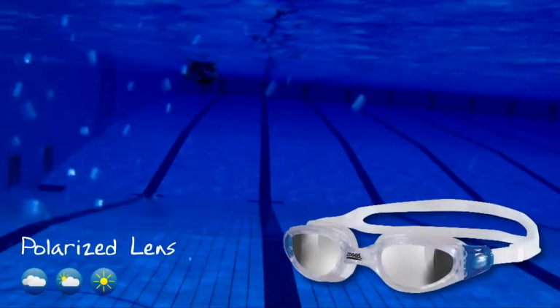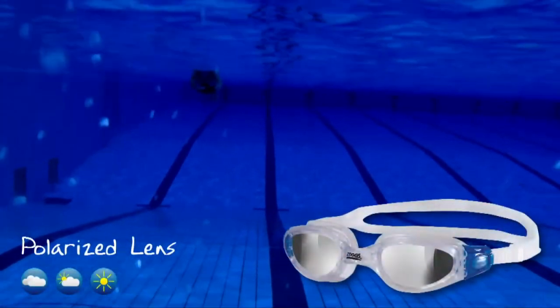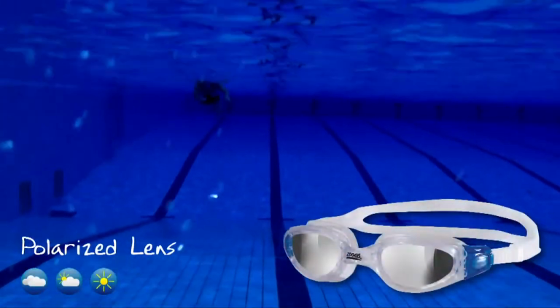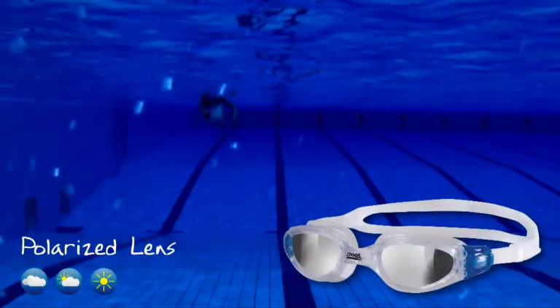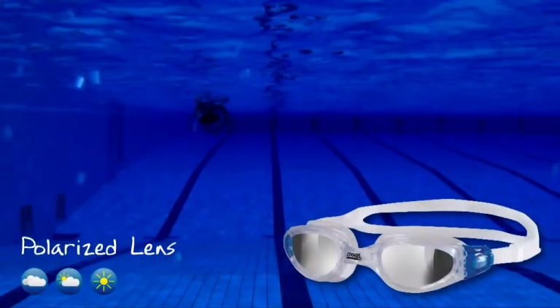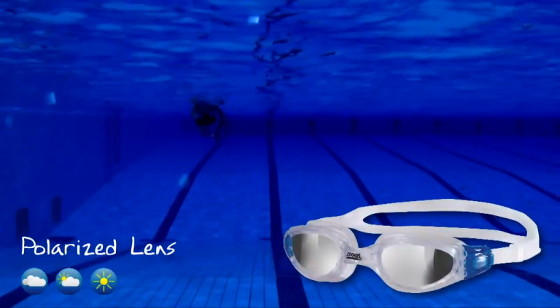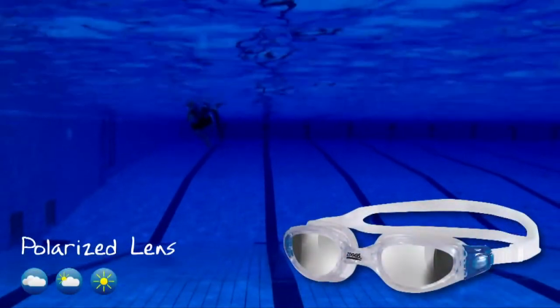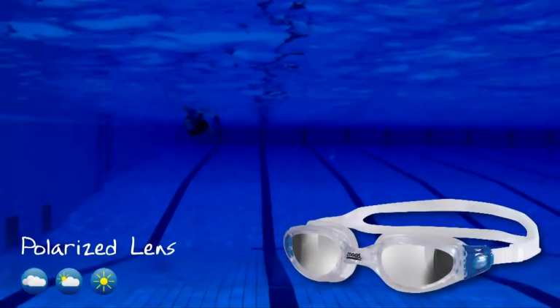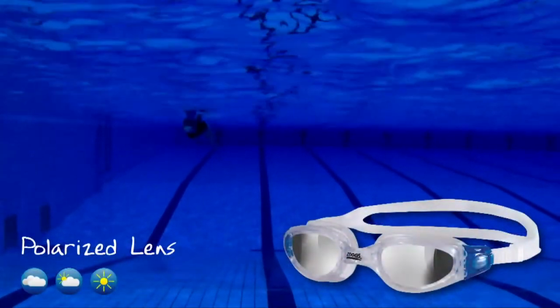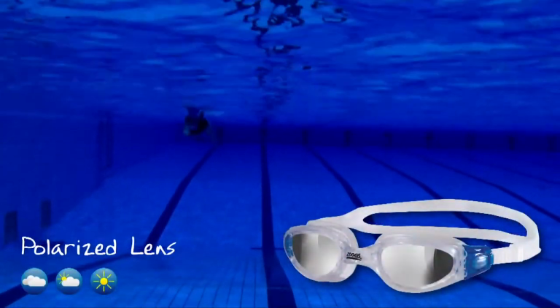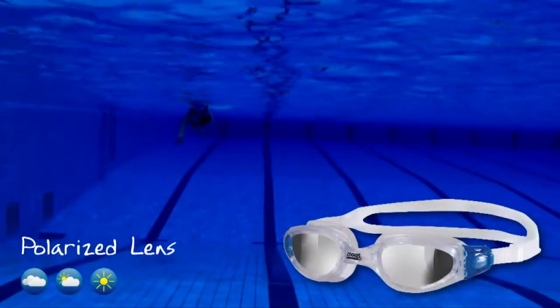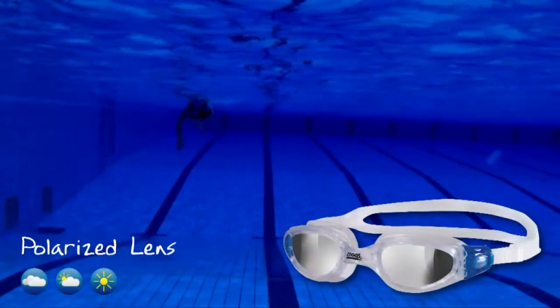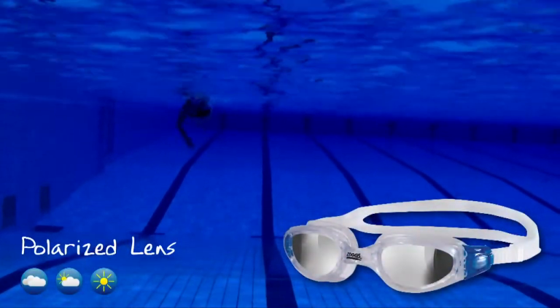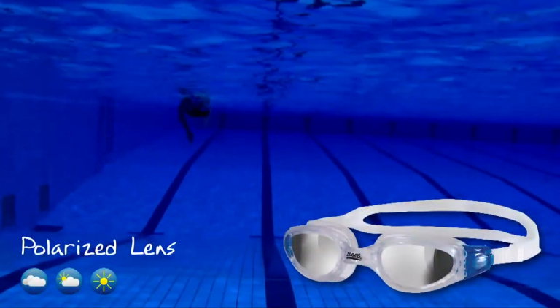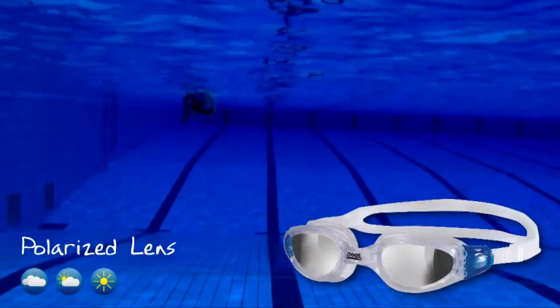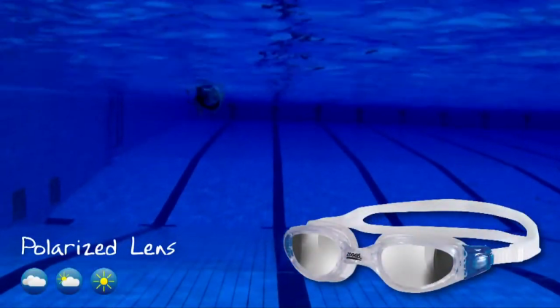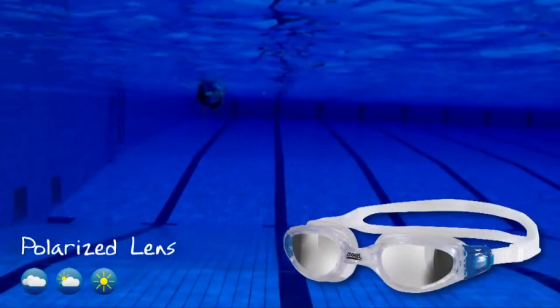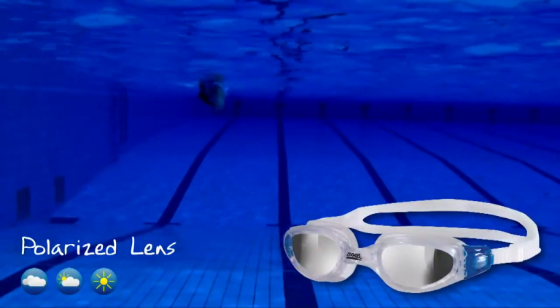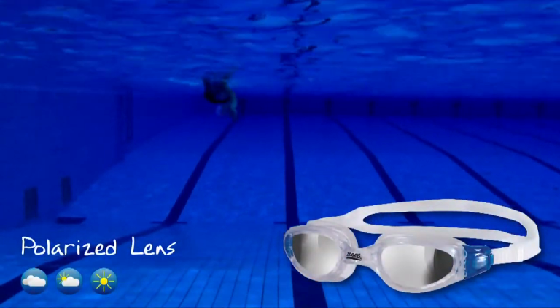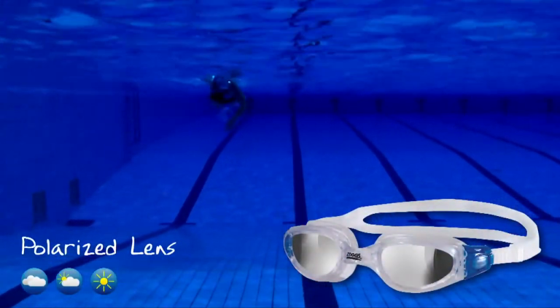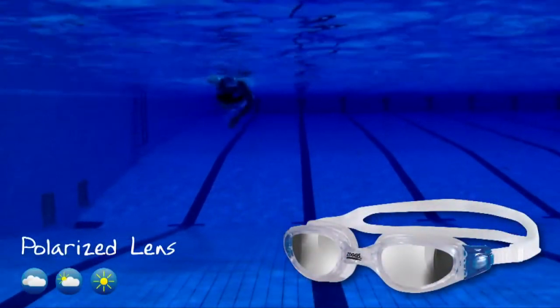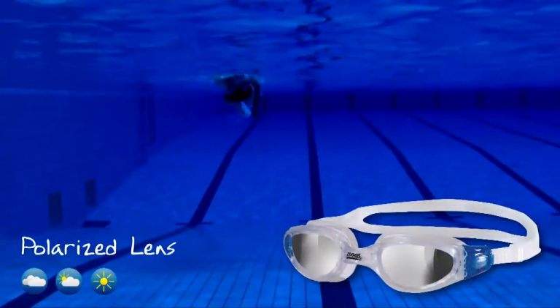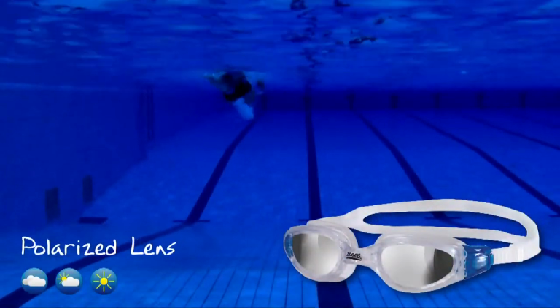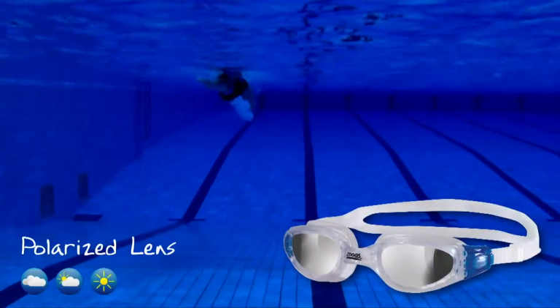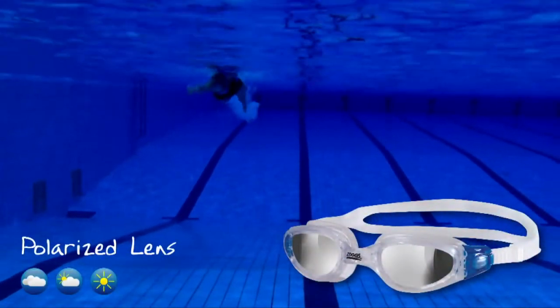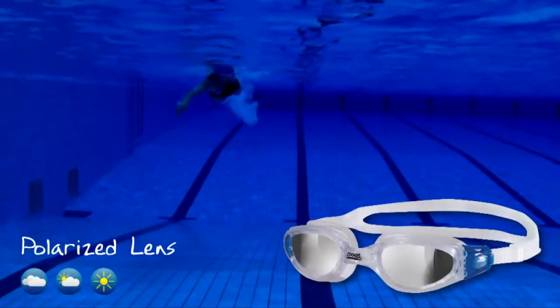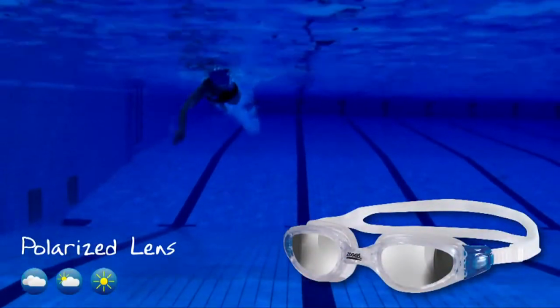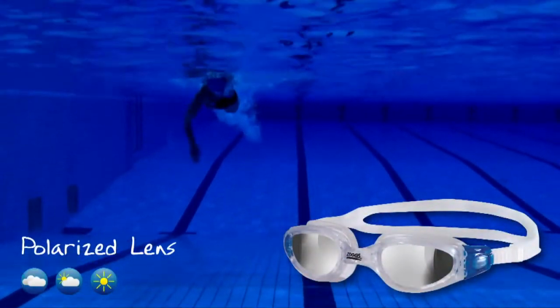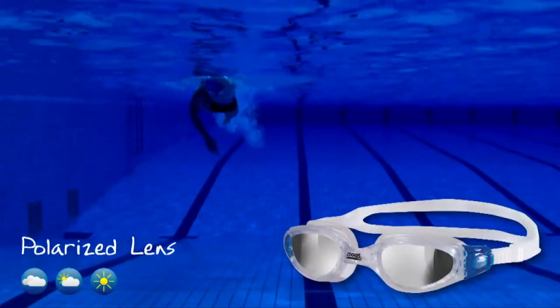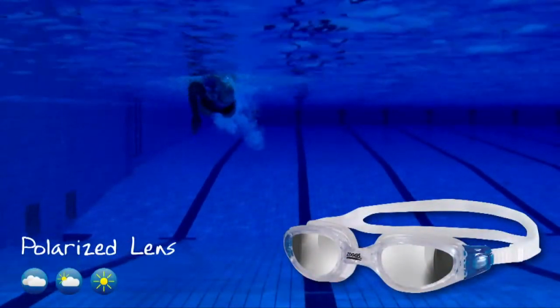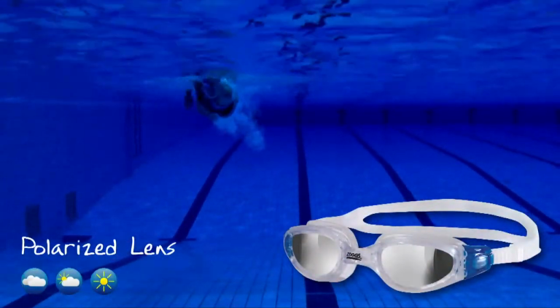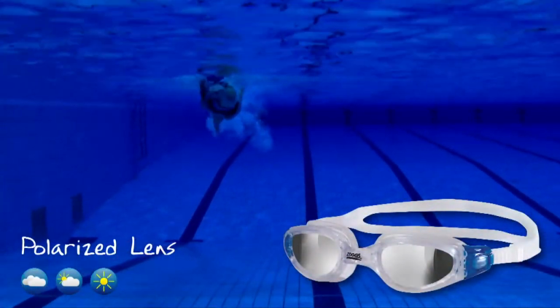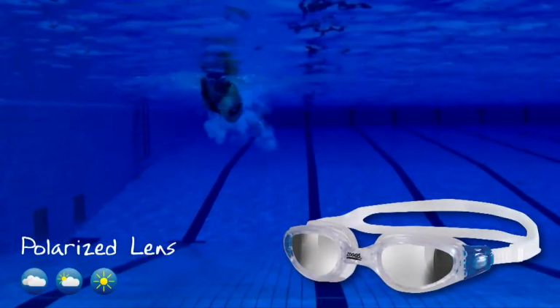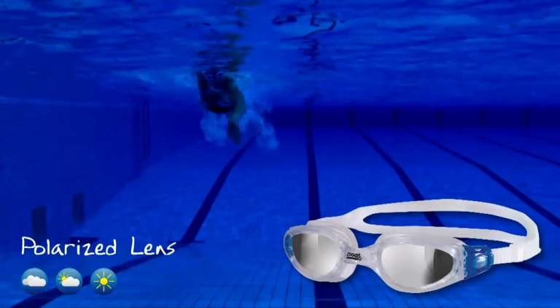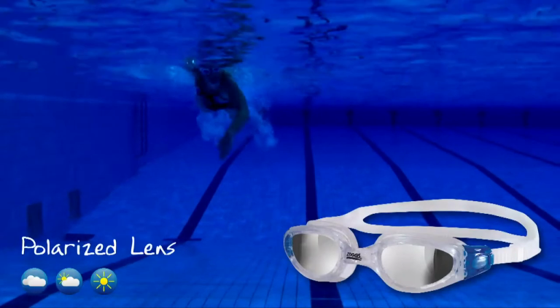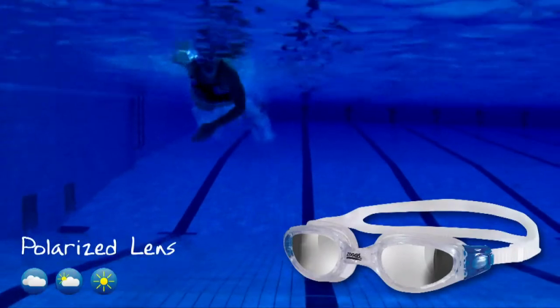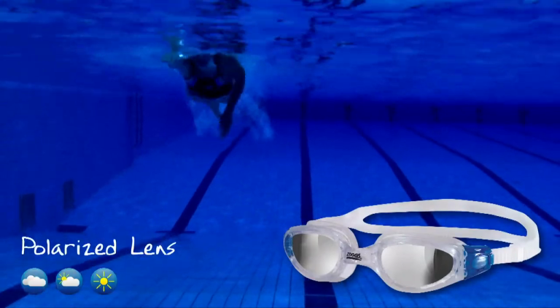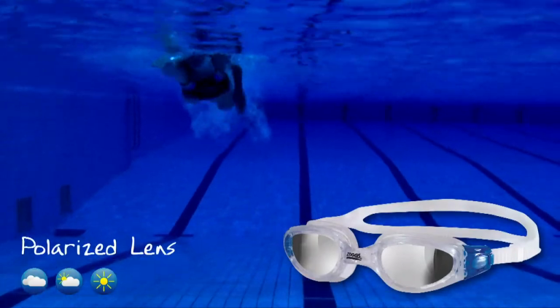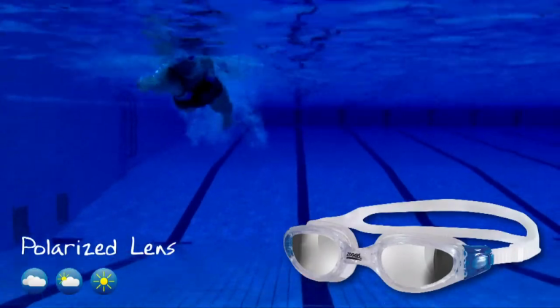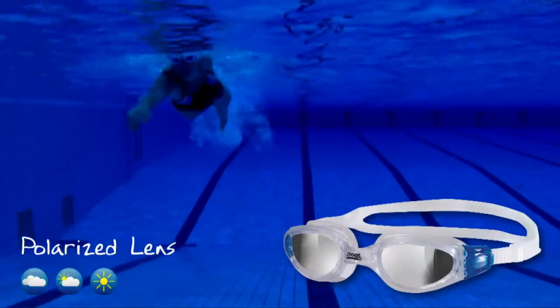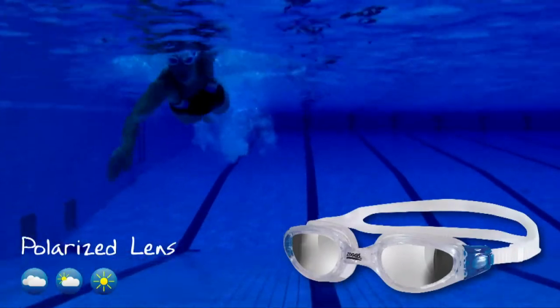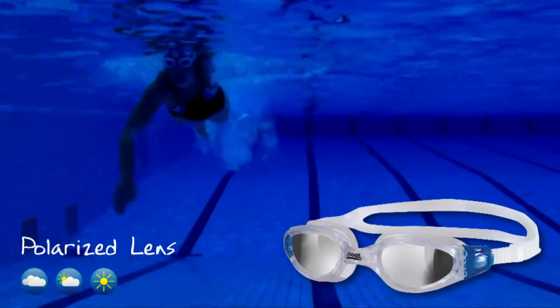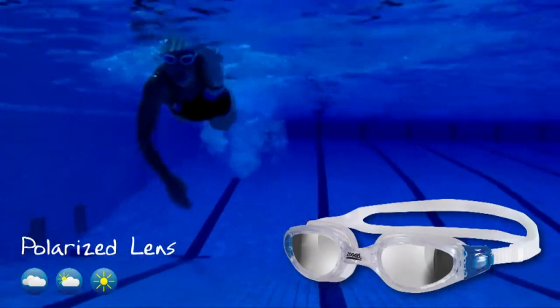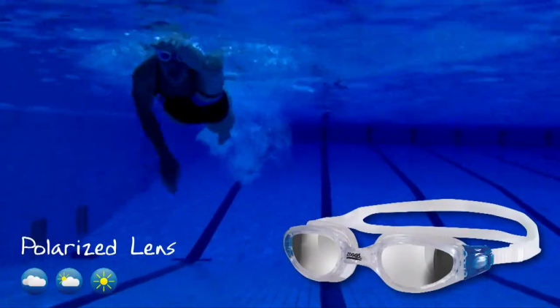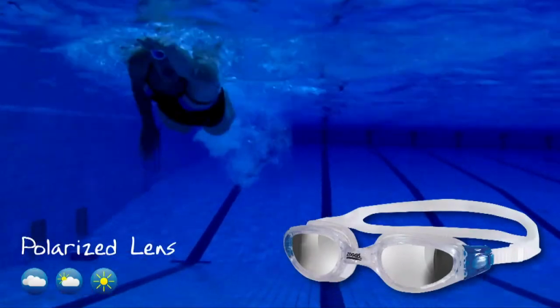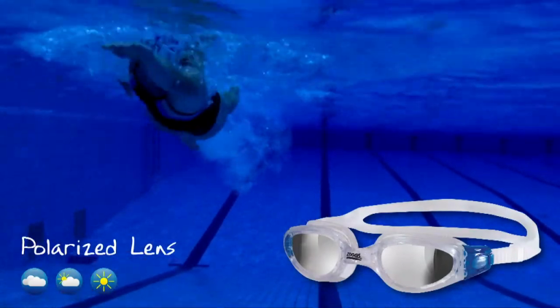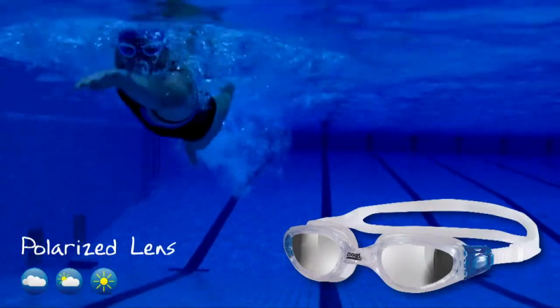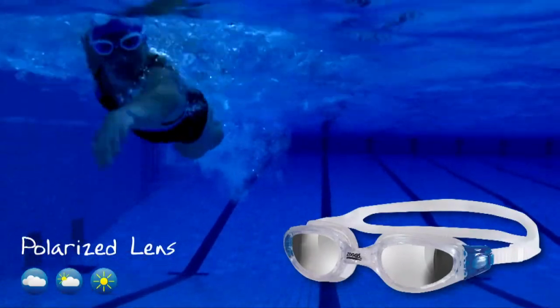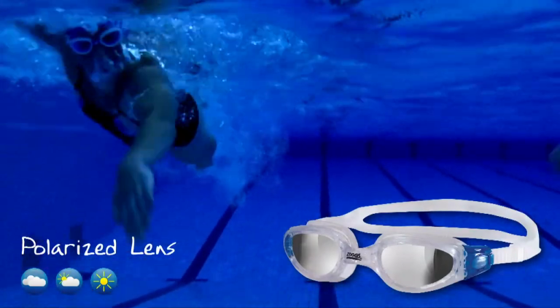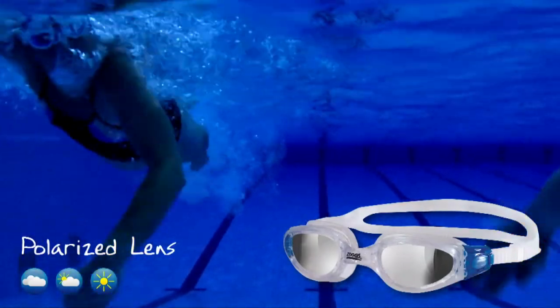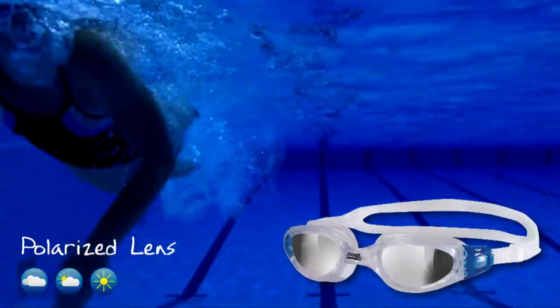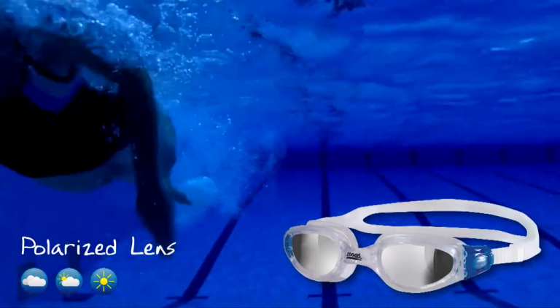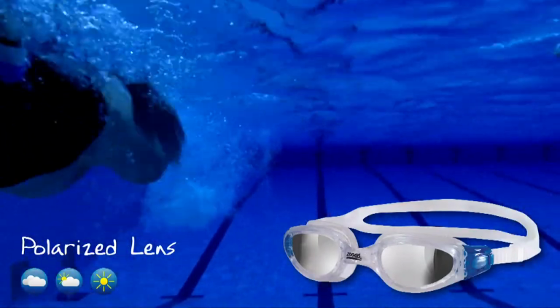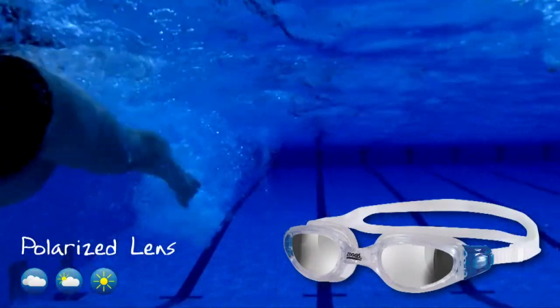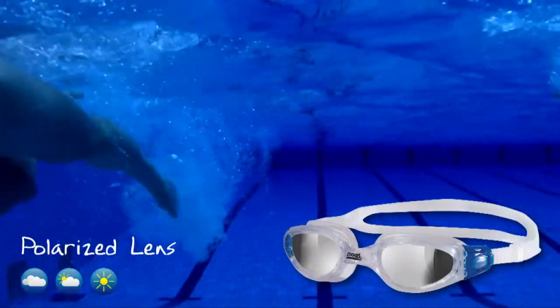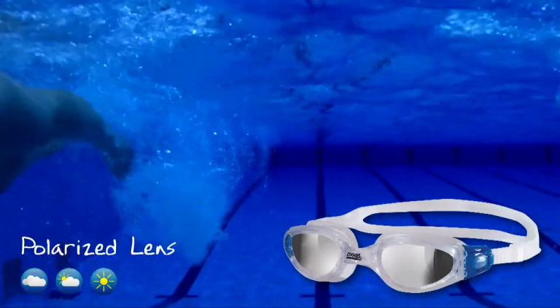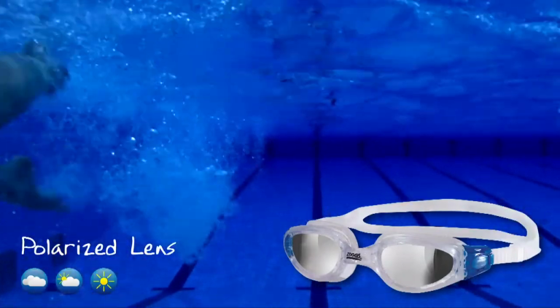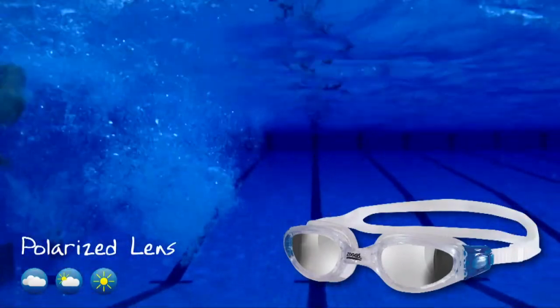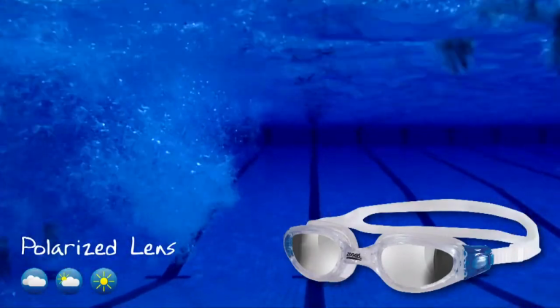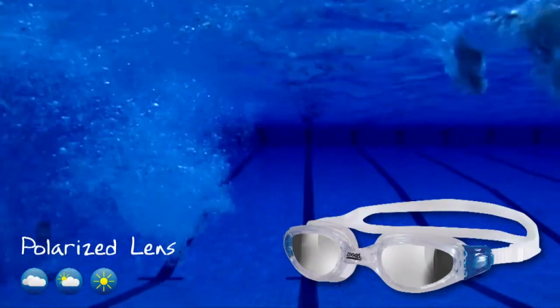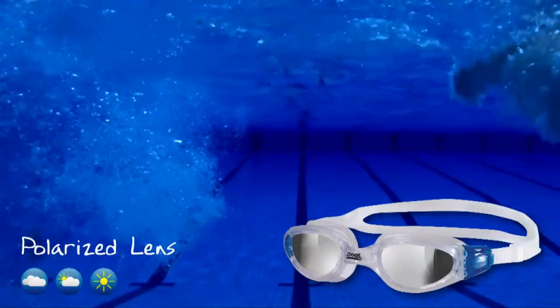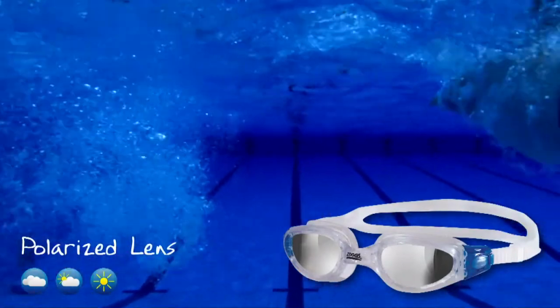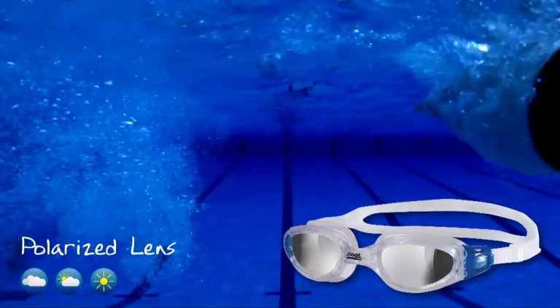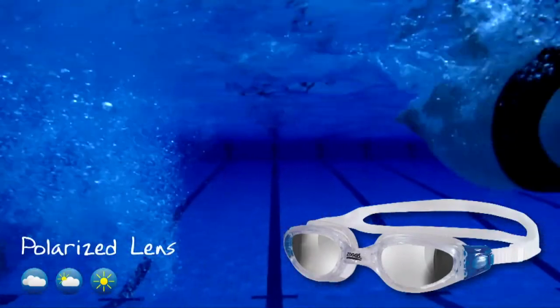Polarised lens. Ideal for outdoor swimming, blocking vertical sun rays to dramatically reduce glare and reflection of the sun.